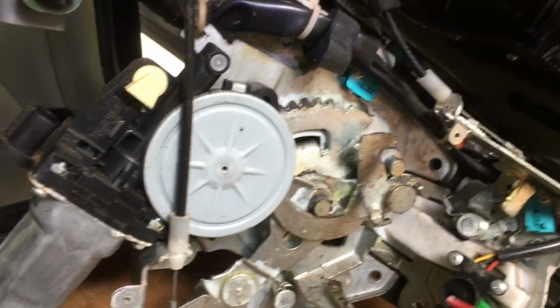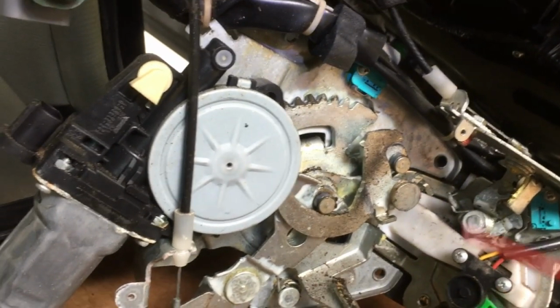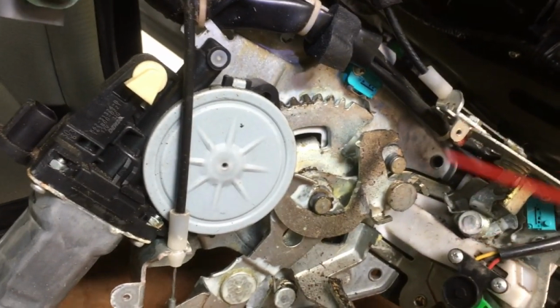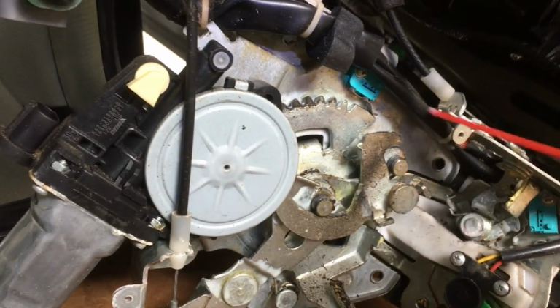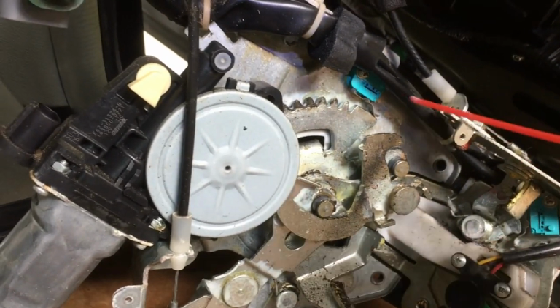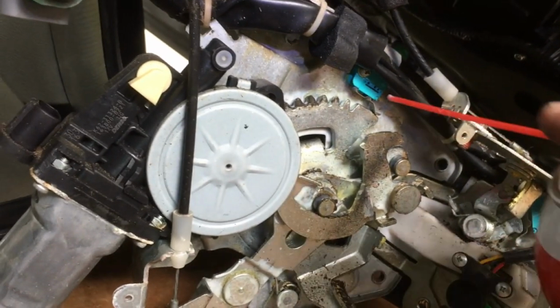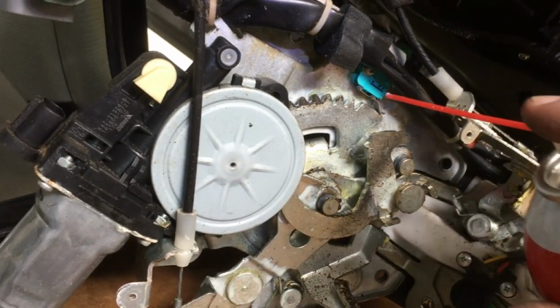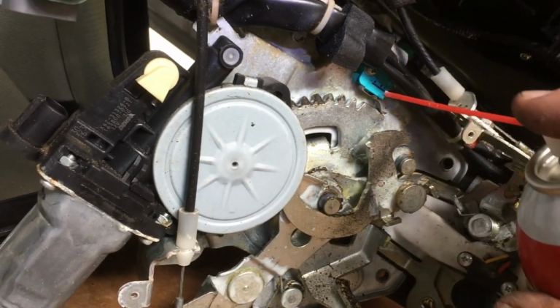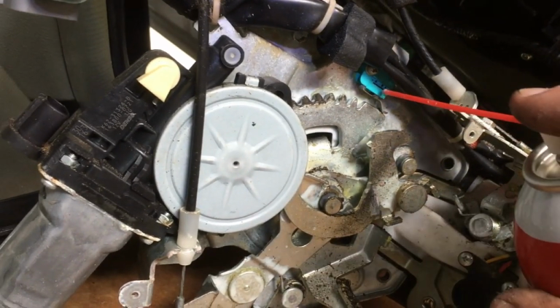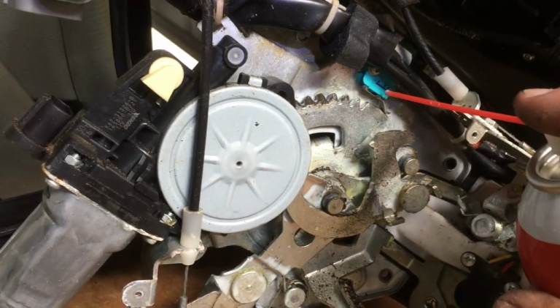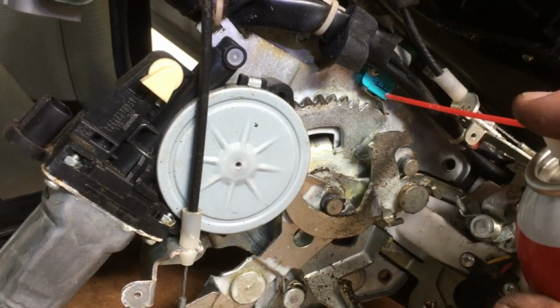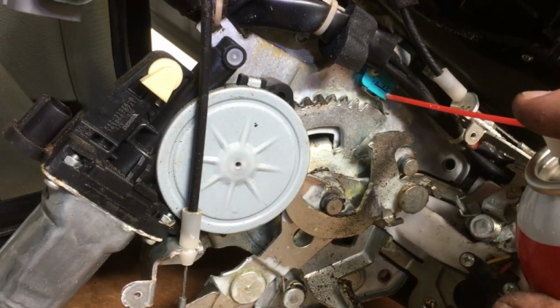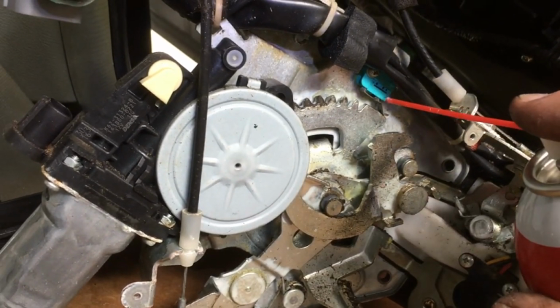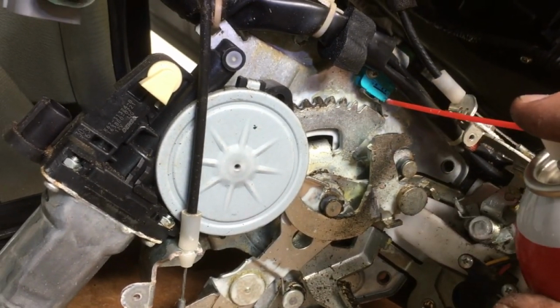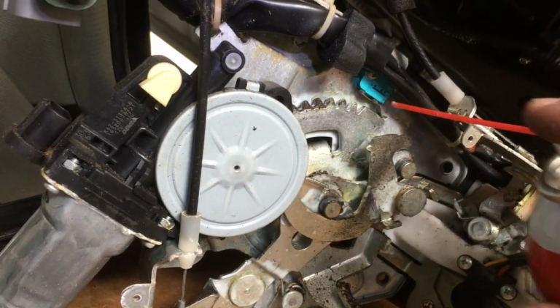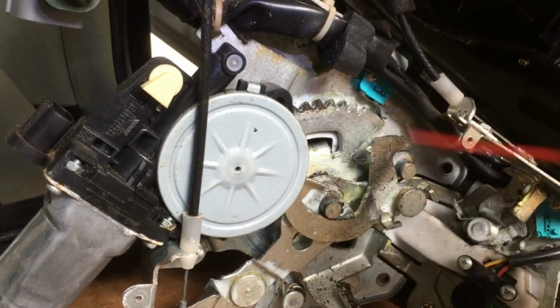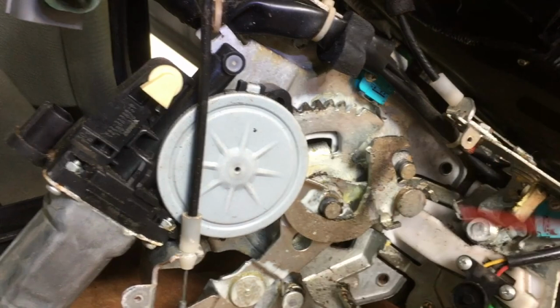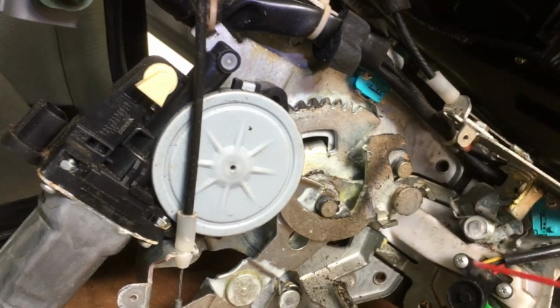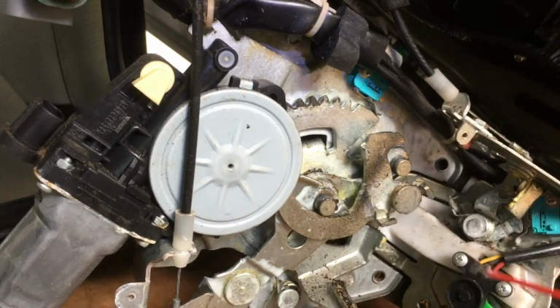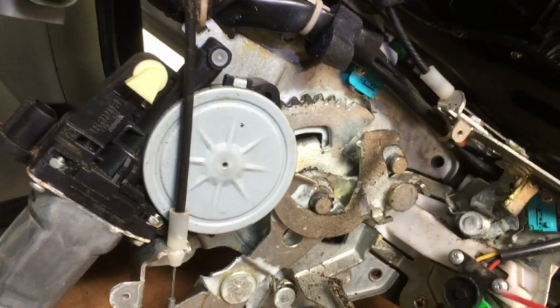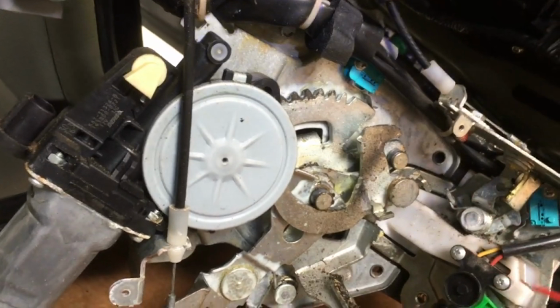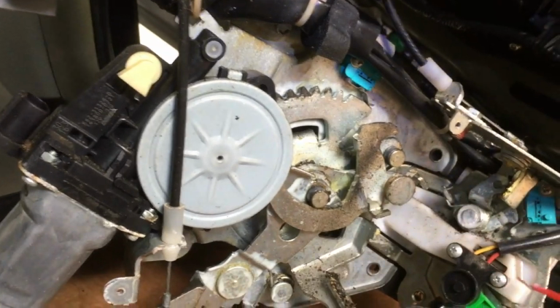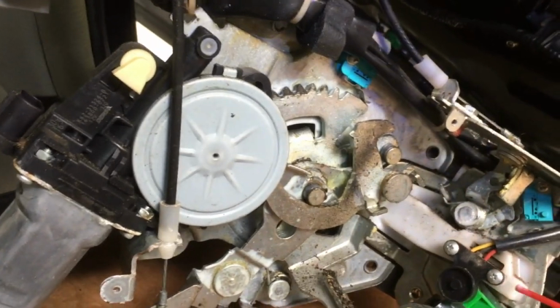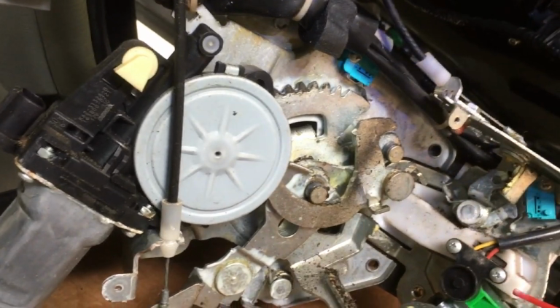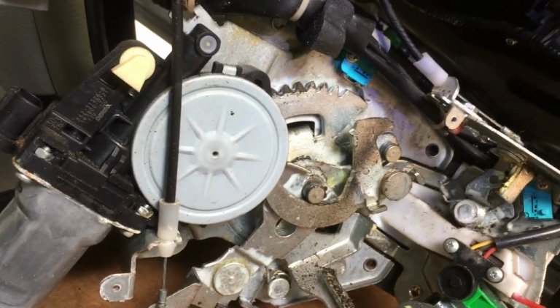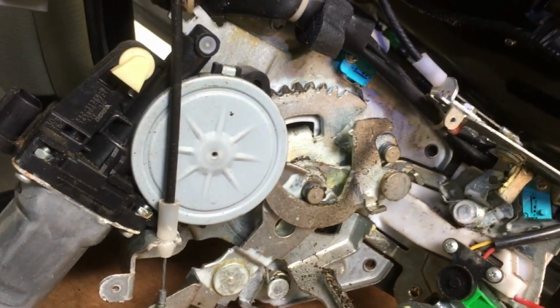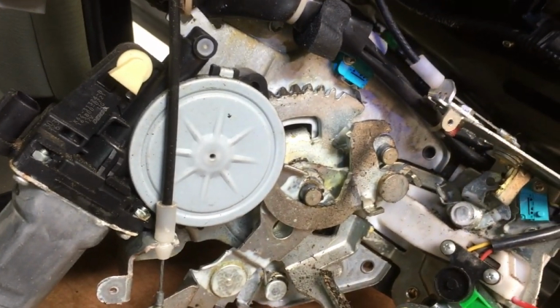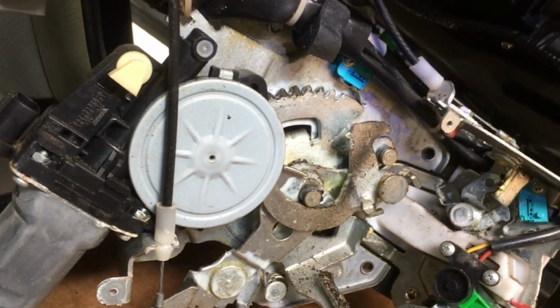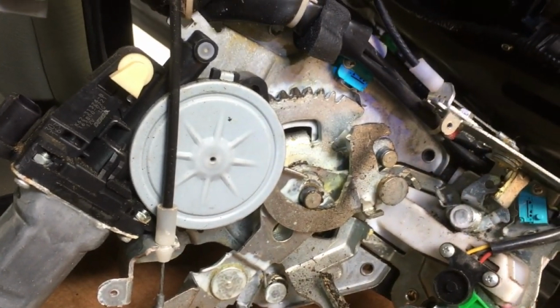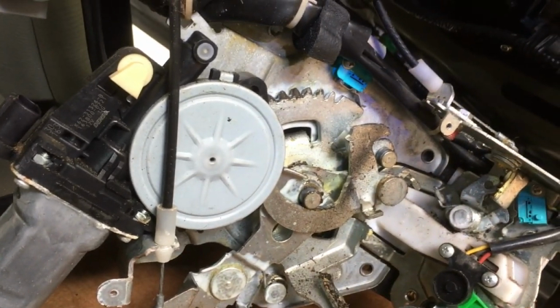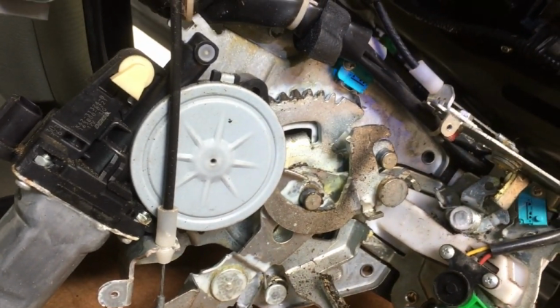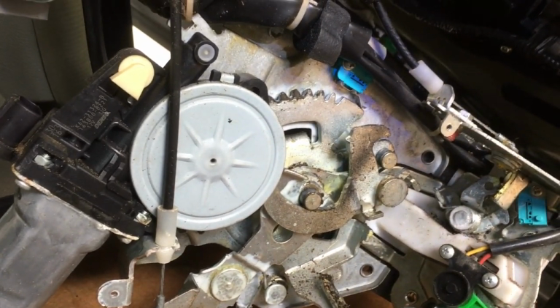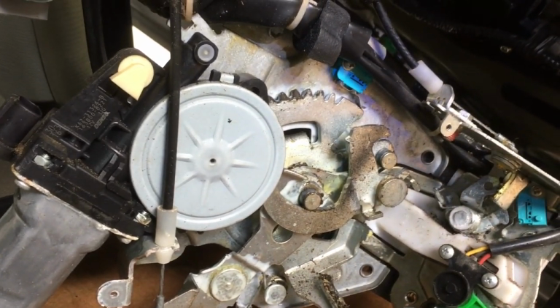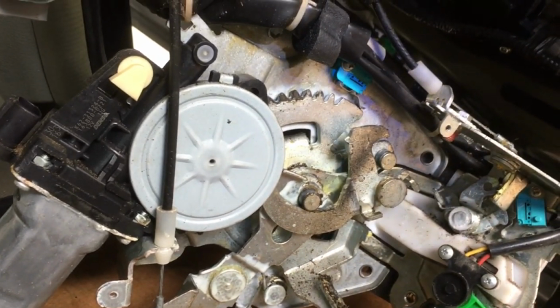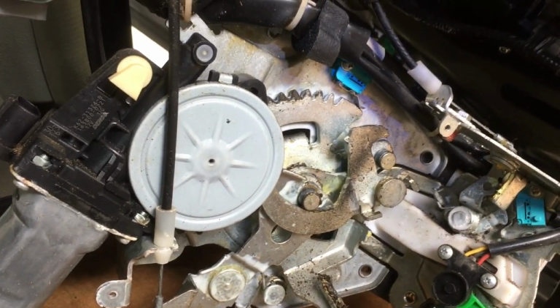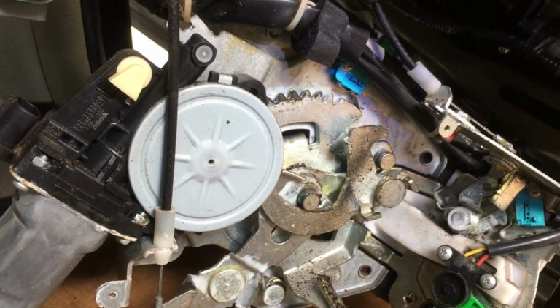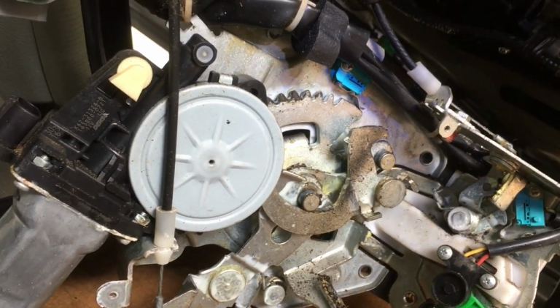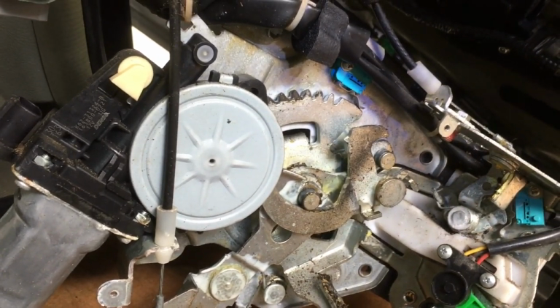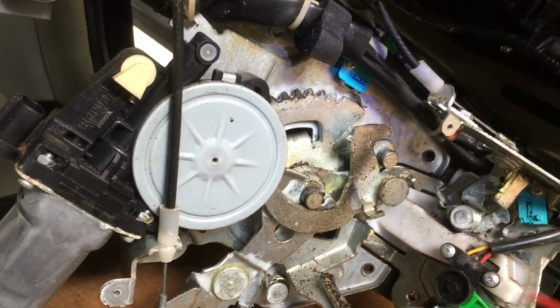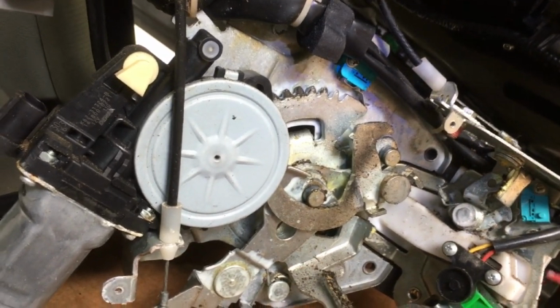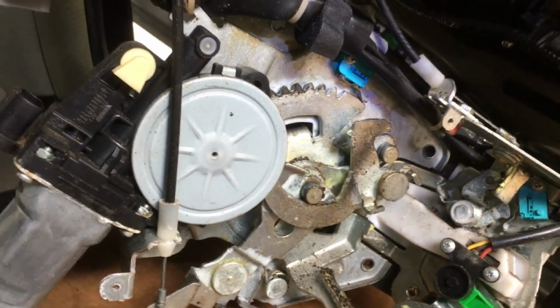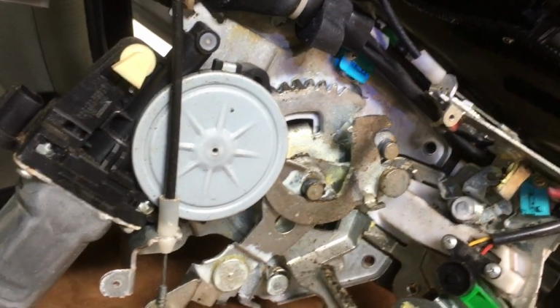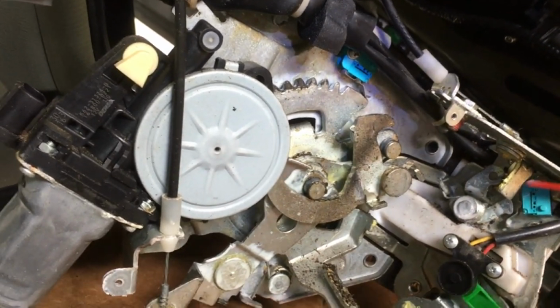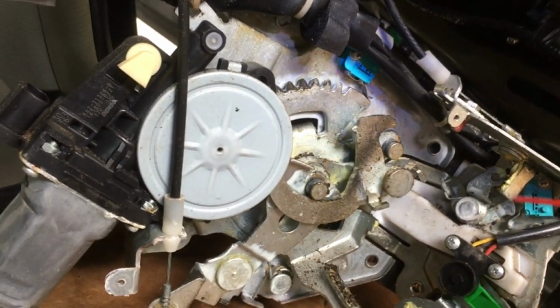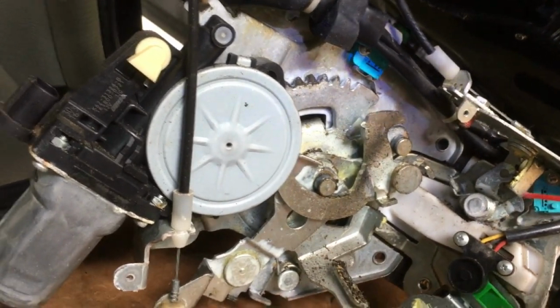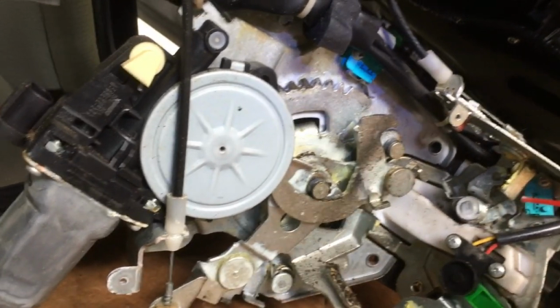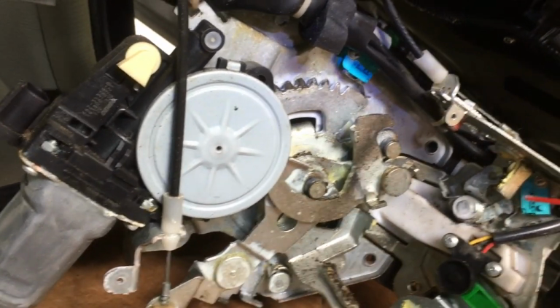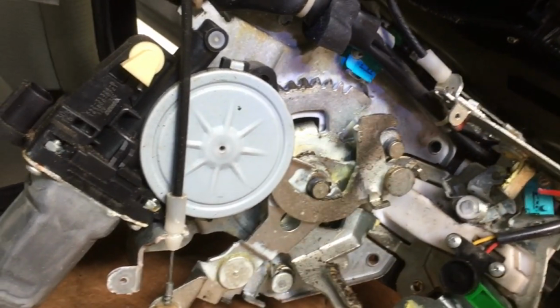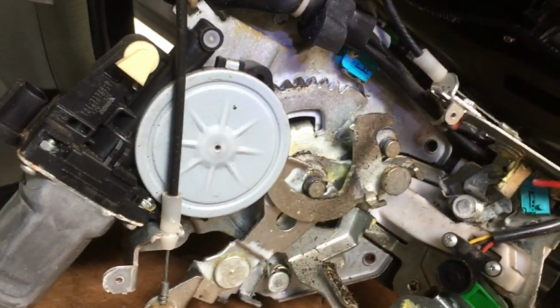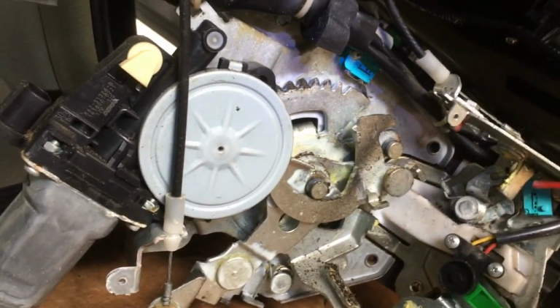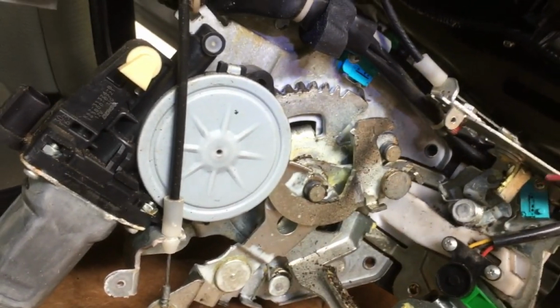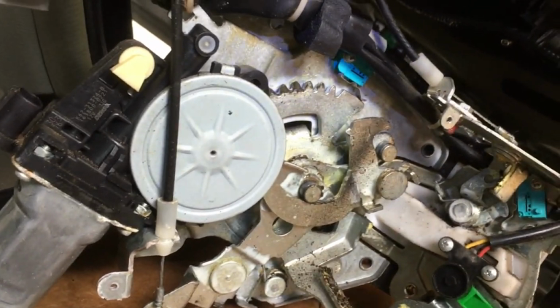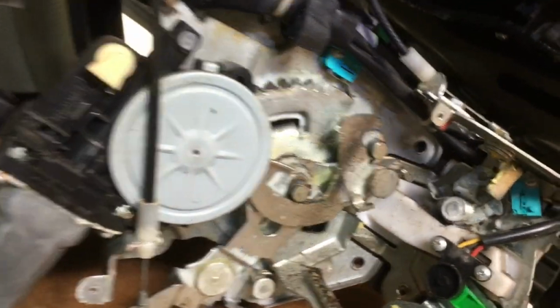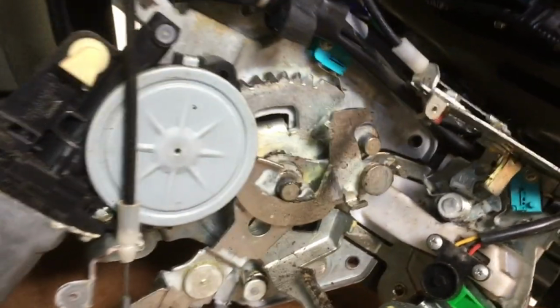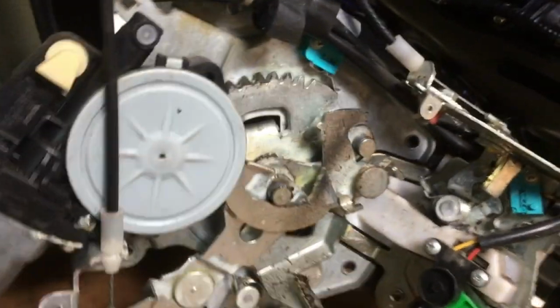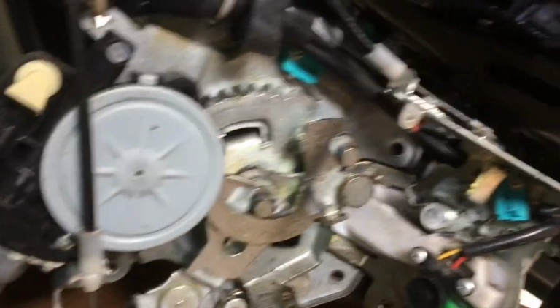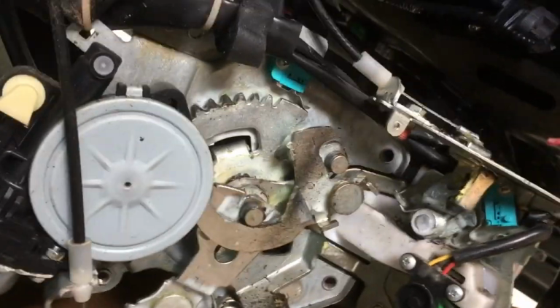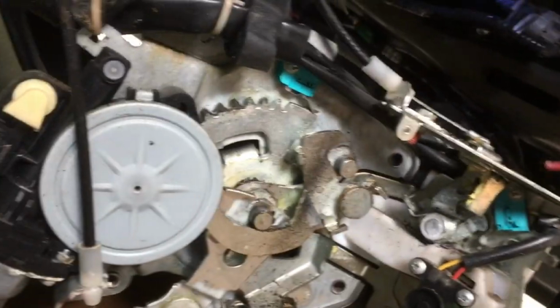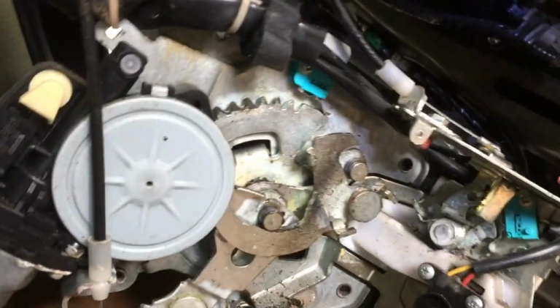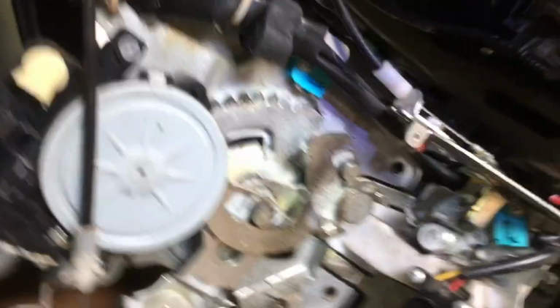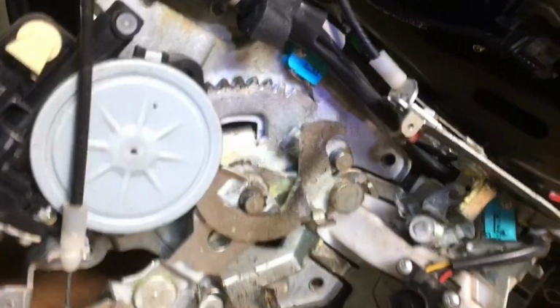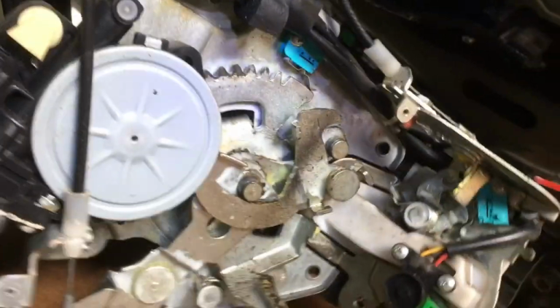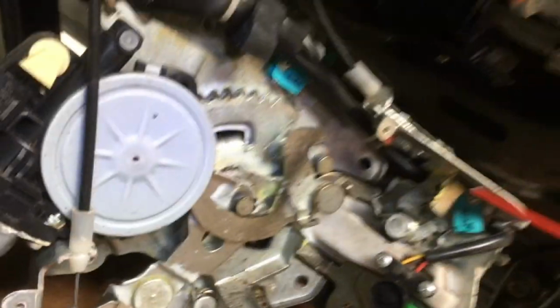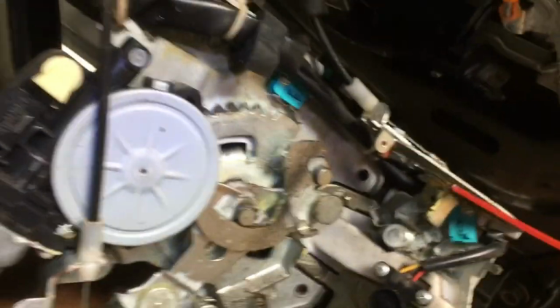I've heard of these switches here going bad, so that's a possibility I'm keeping in mind, but I'm trying the lubrication first.